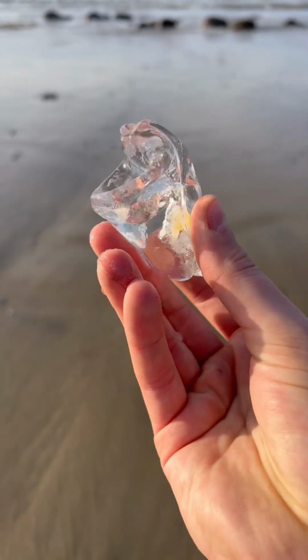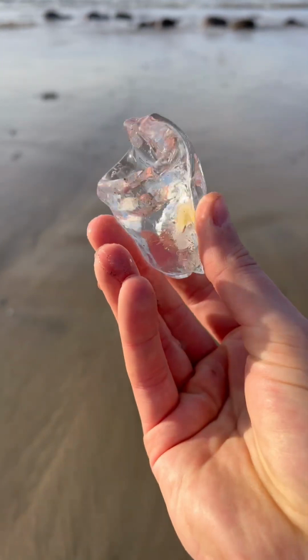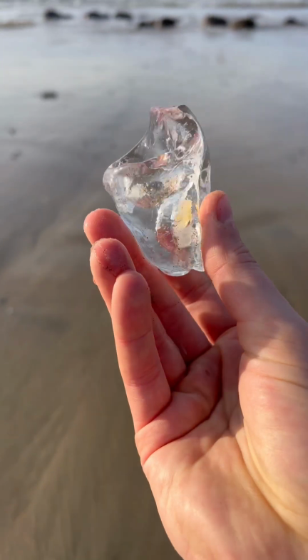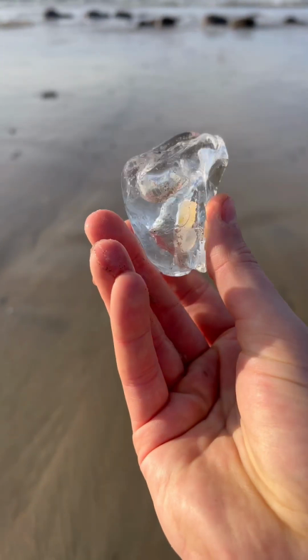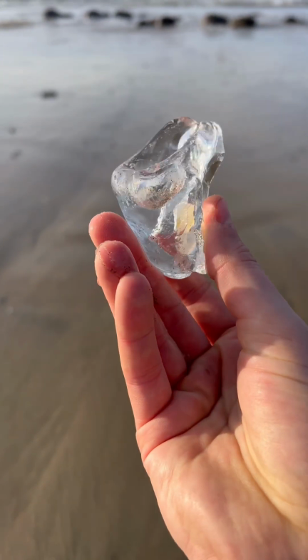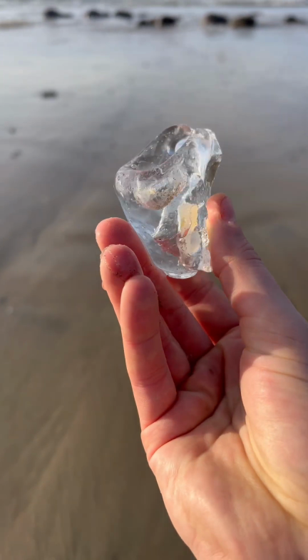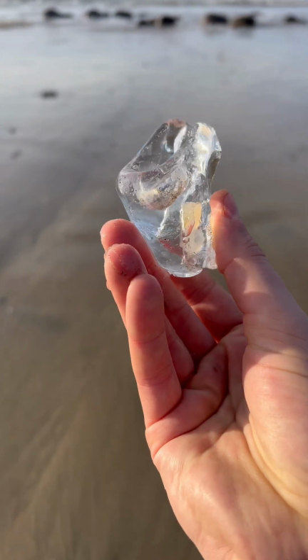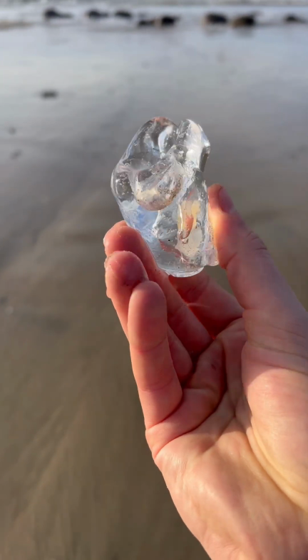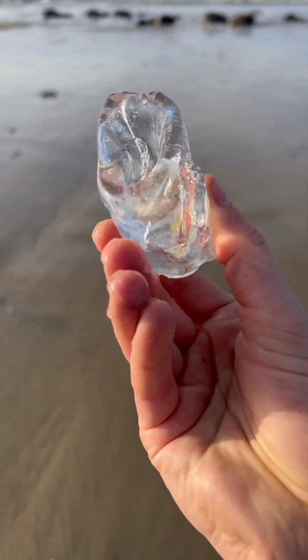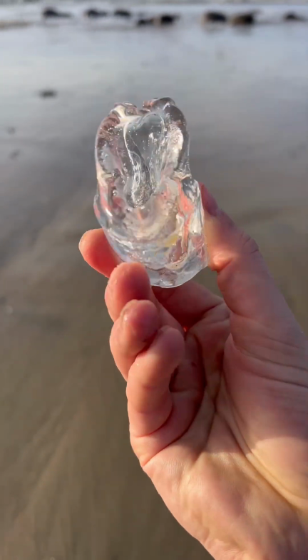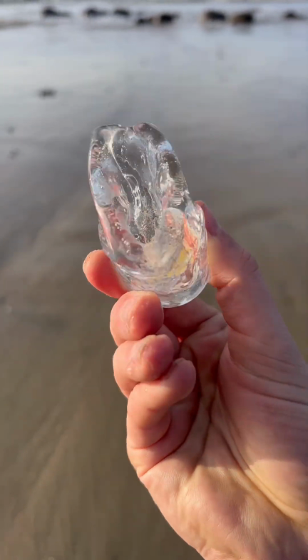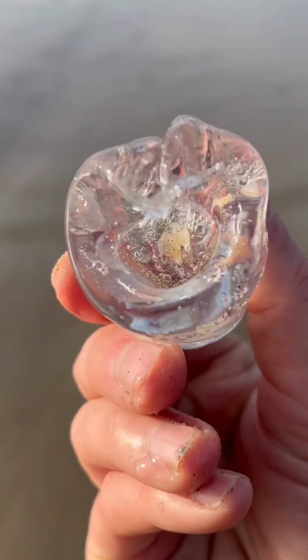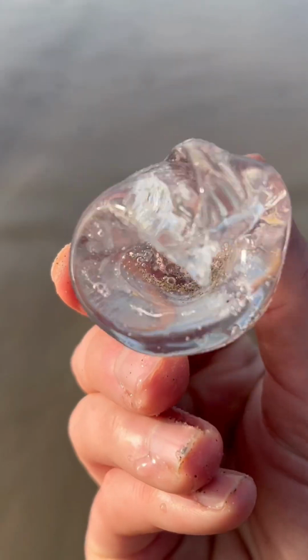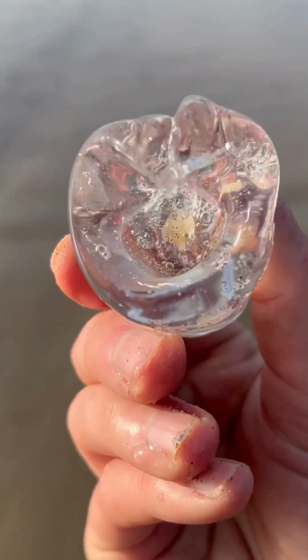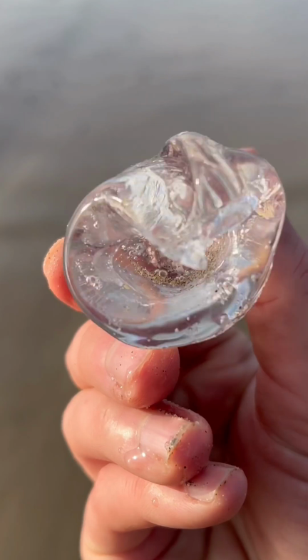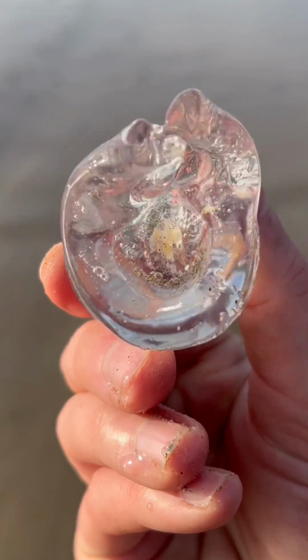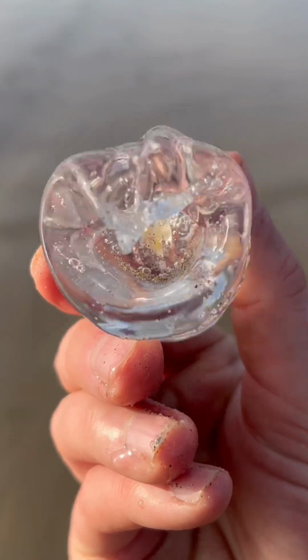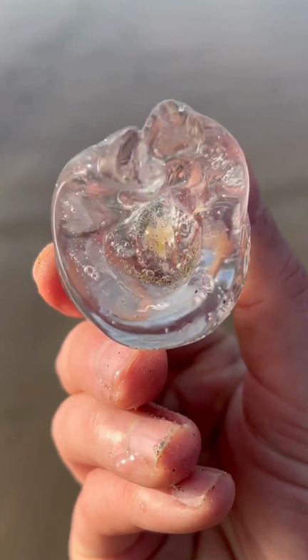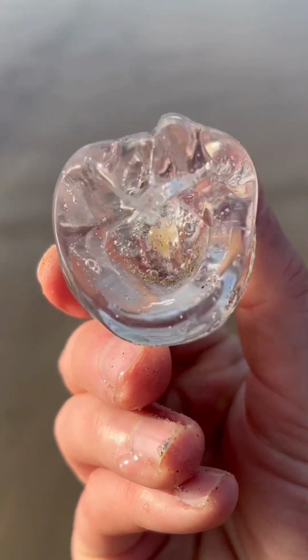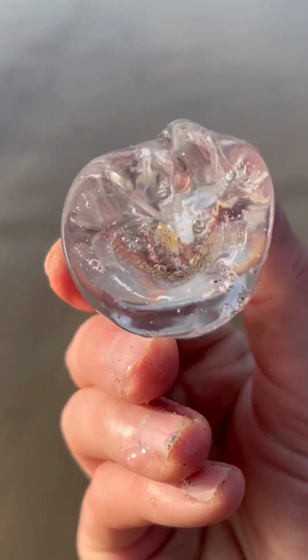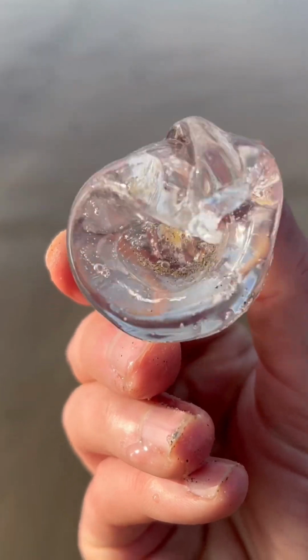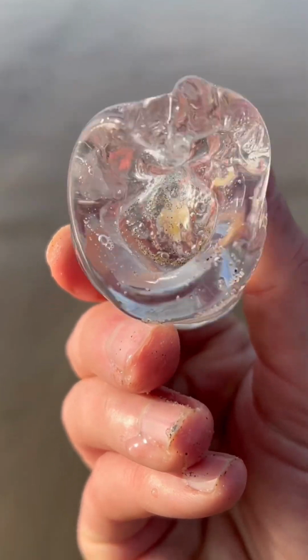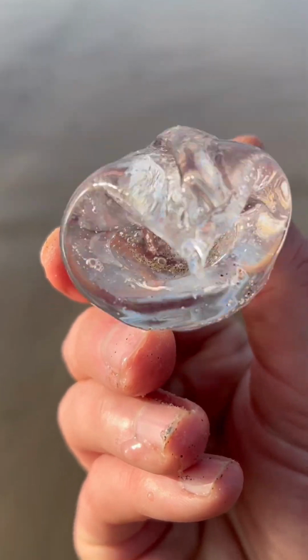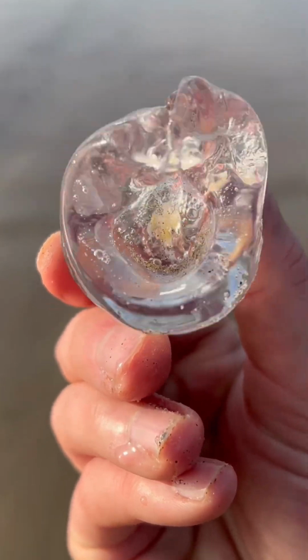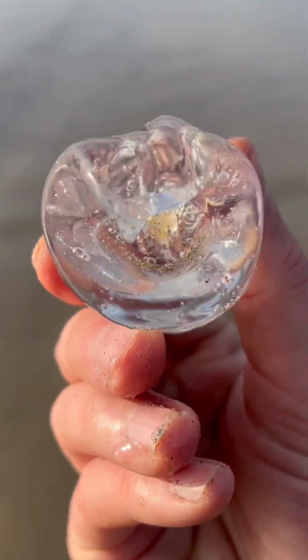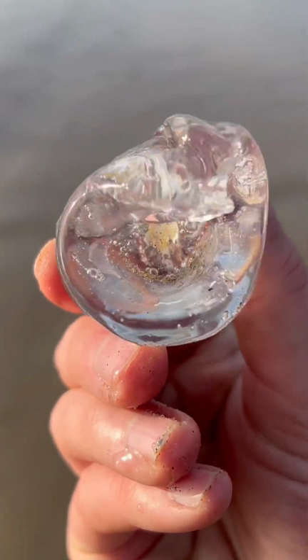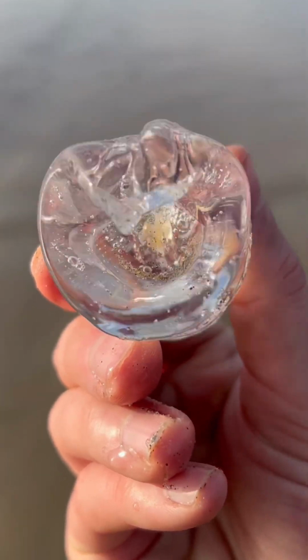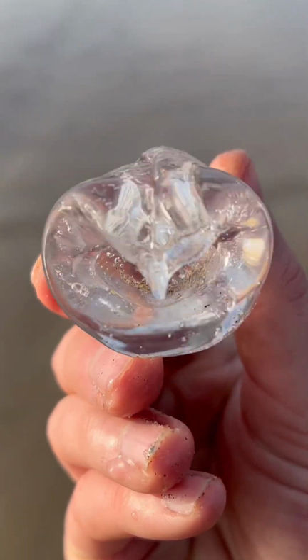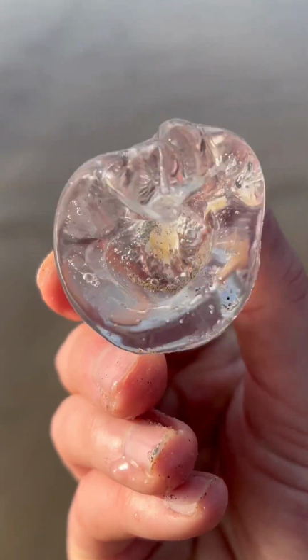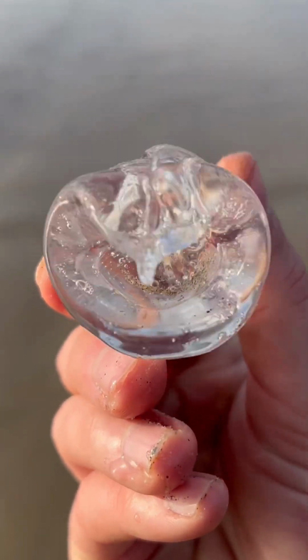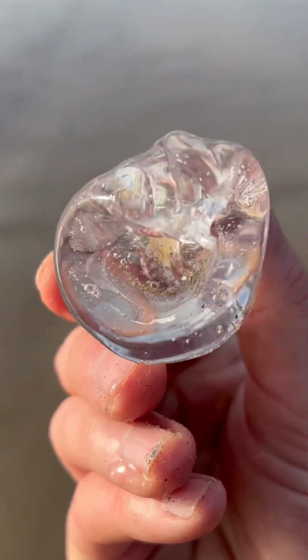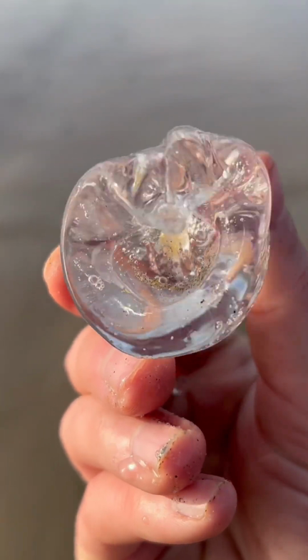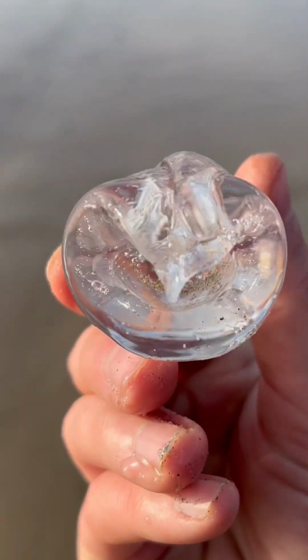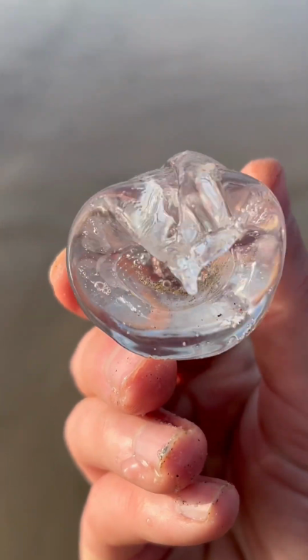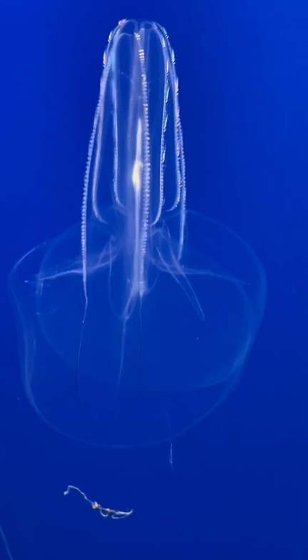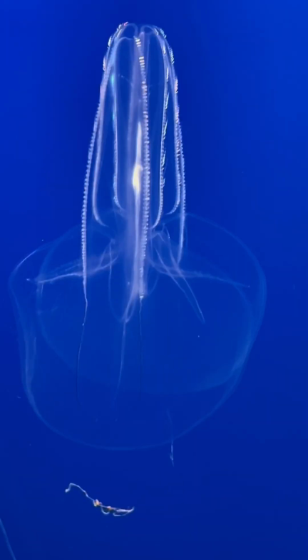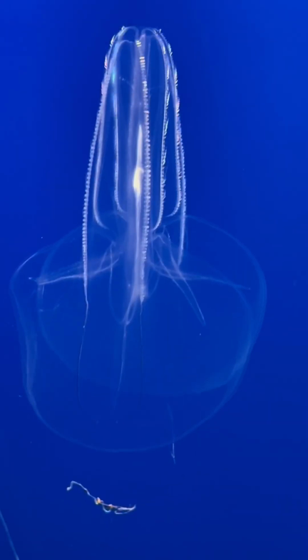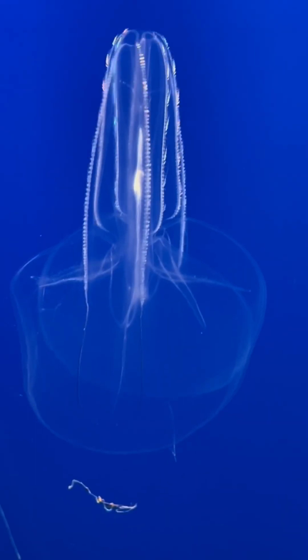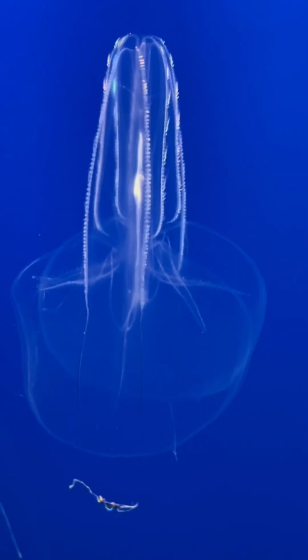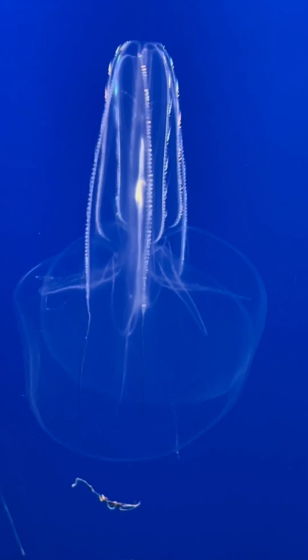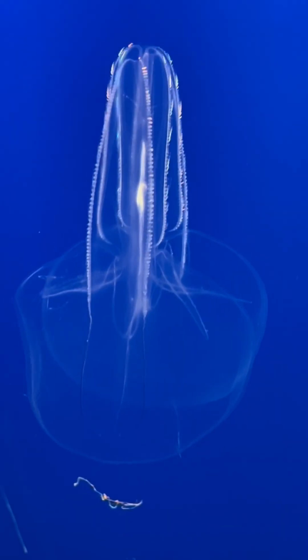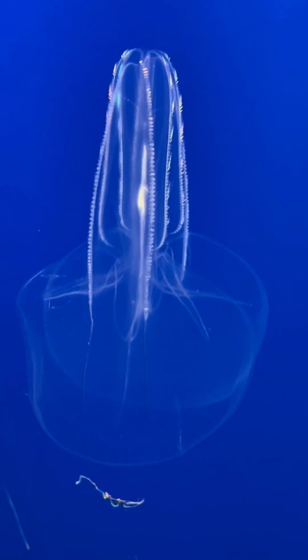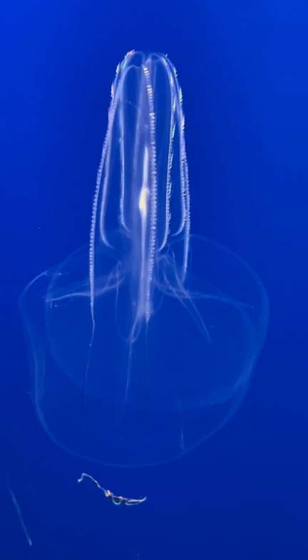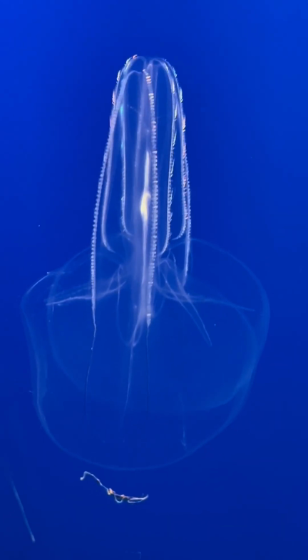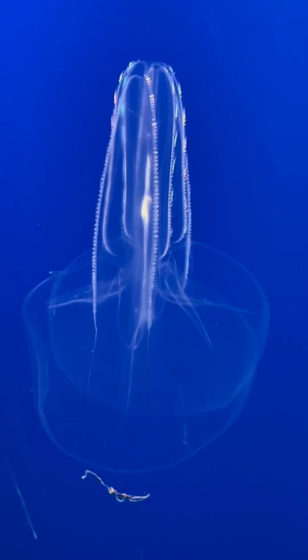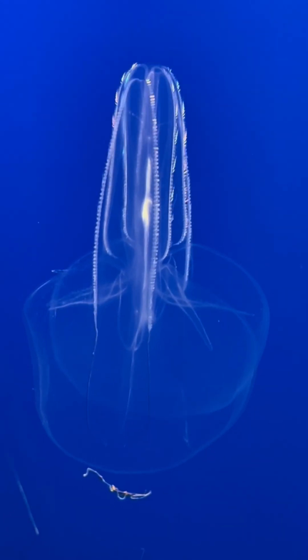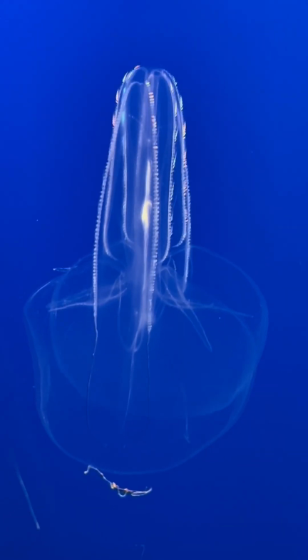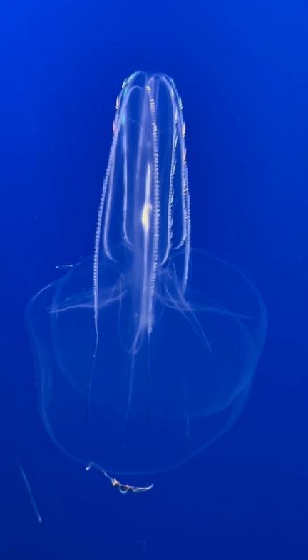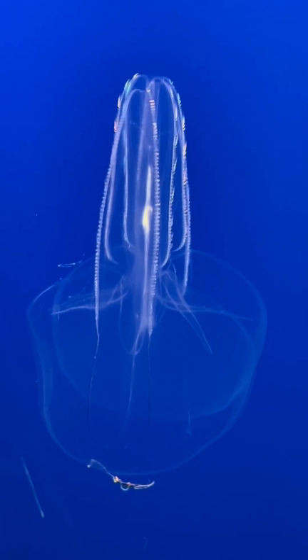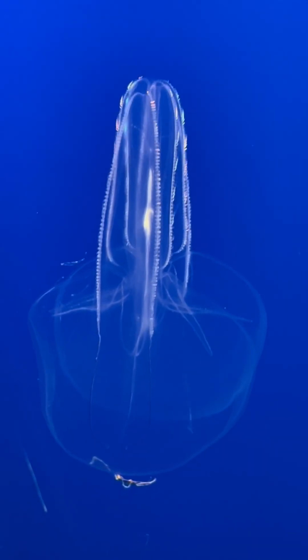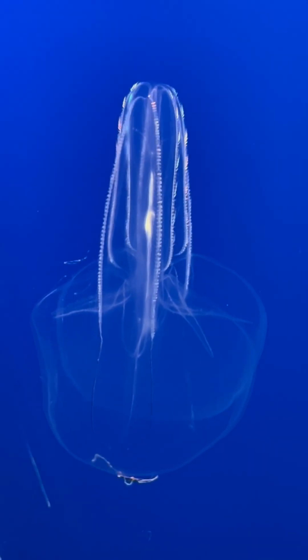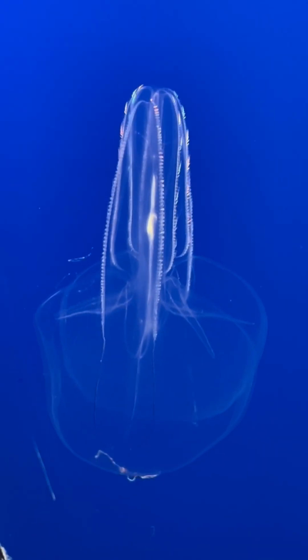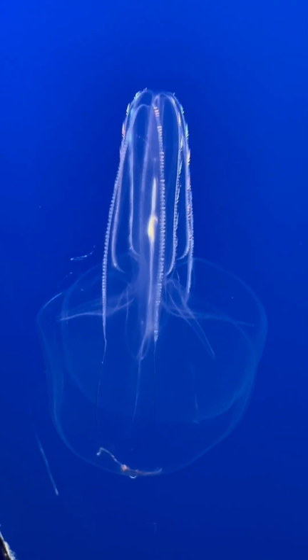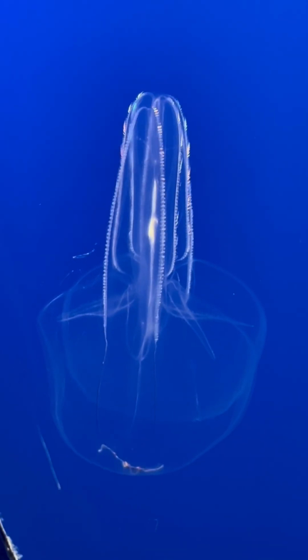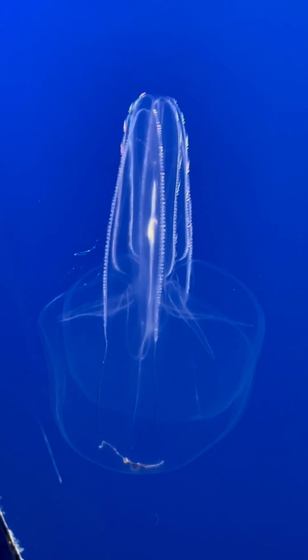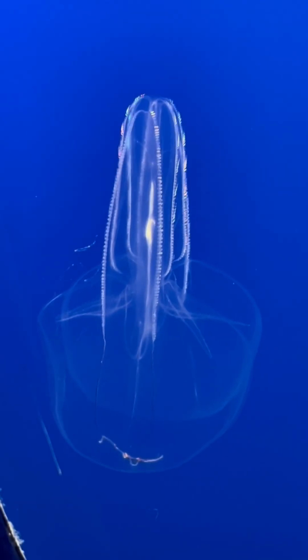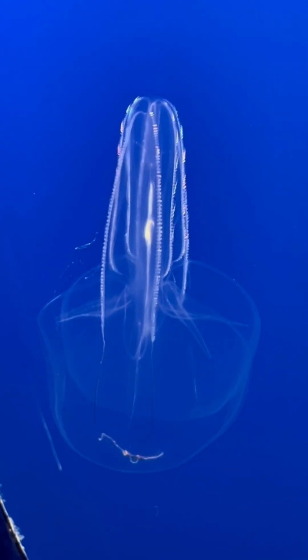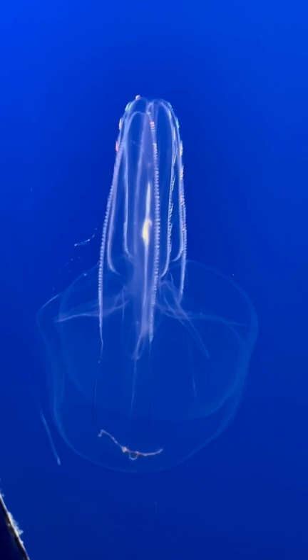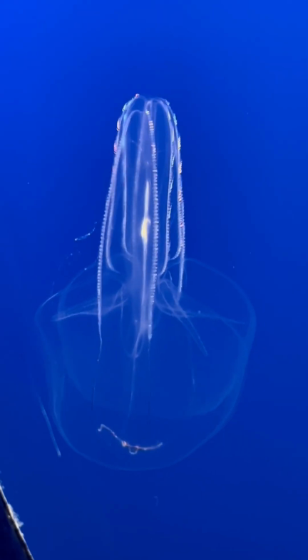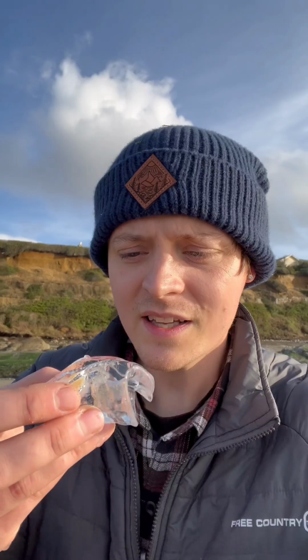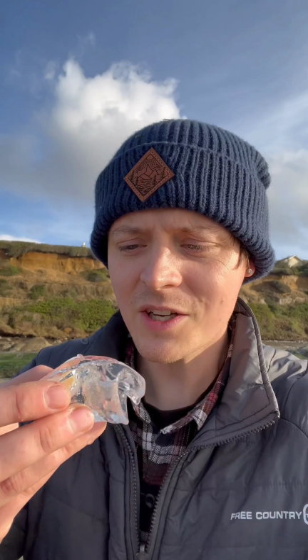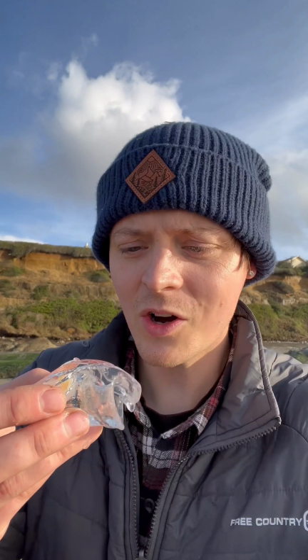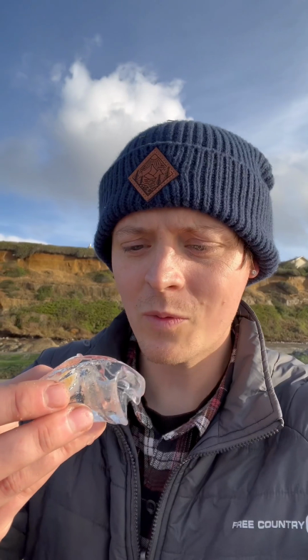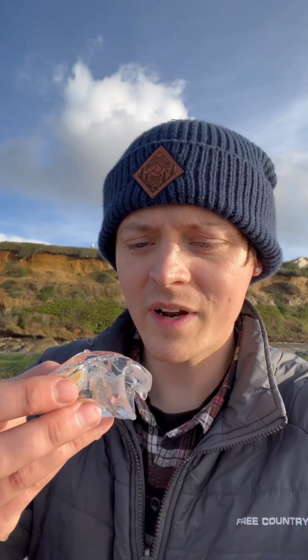I wanted to show you just how wiggly it is. This is why they're so cool — they literally glow underwater. Let's go home, buddy.